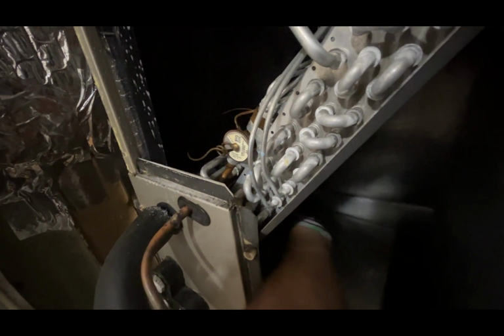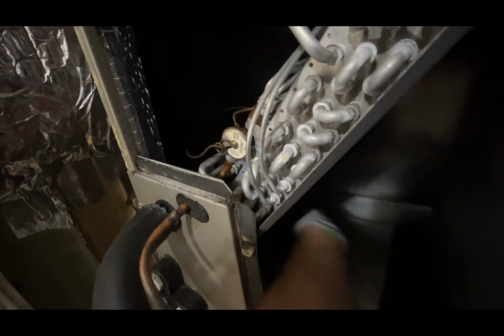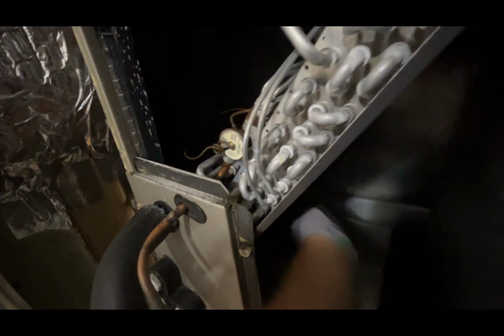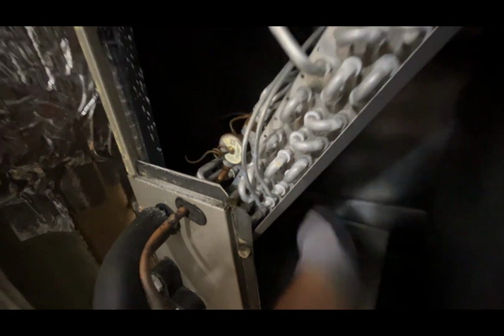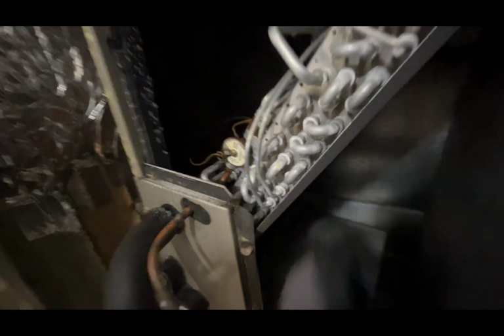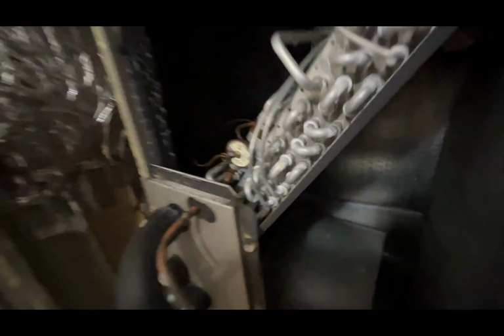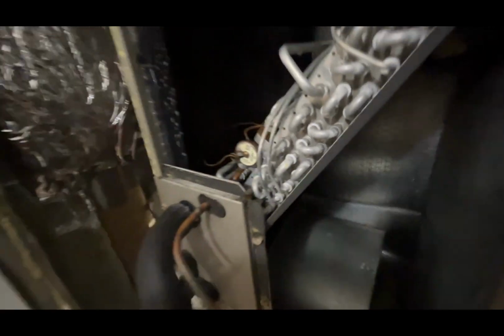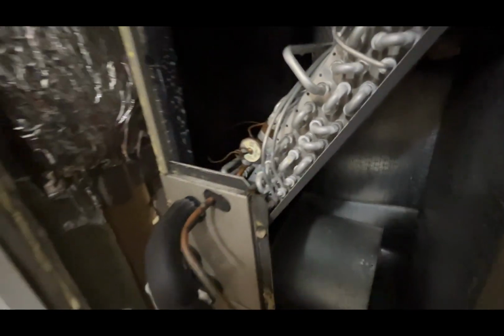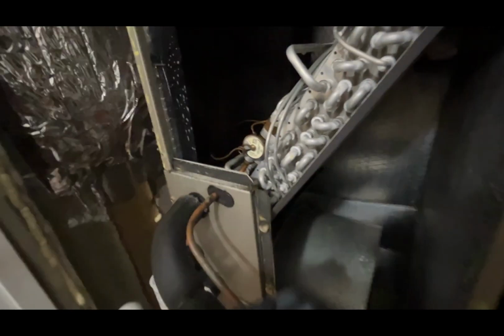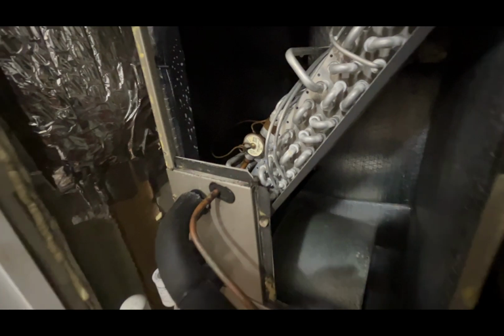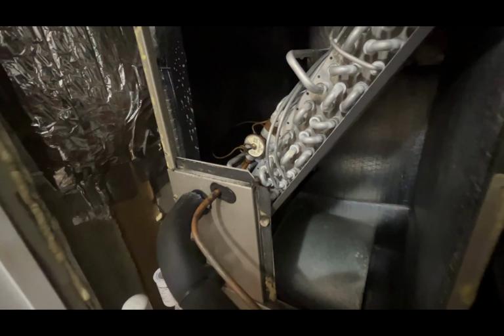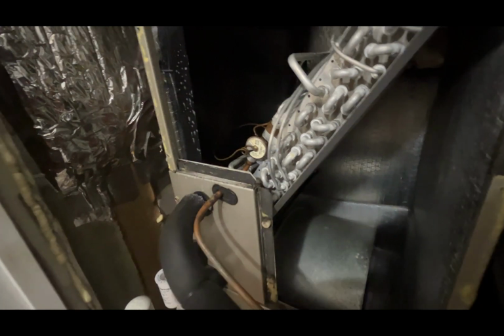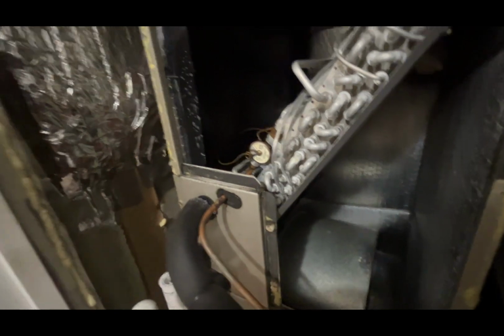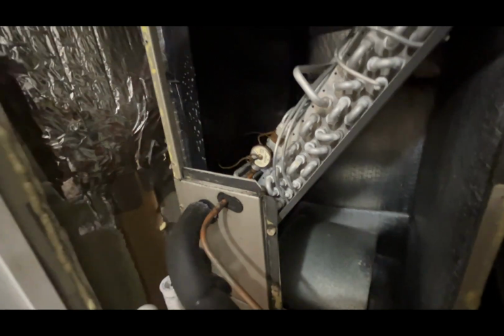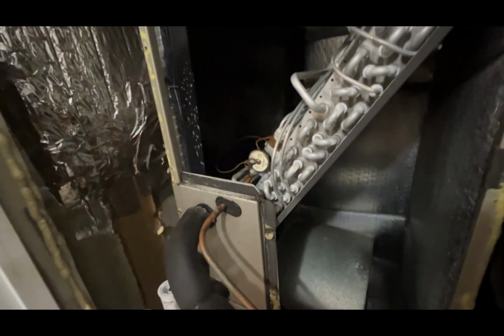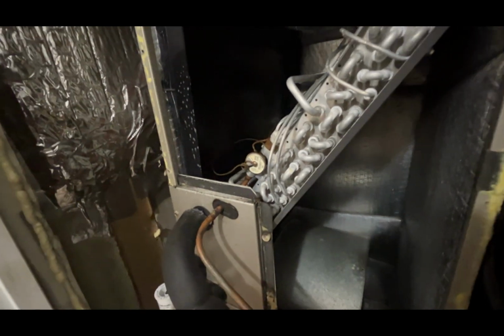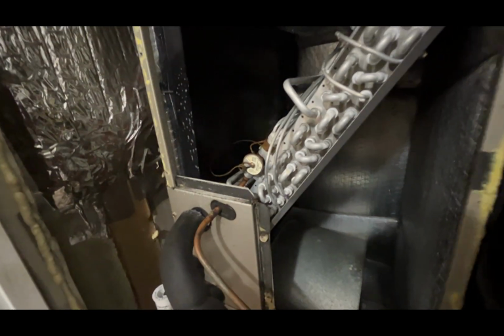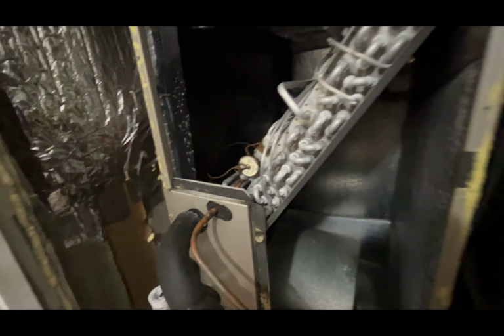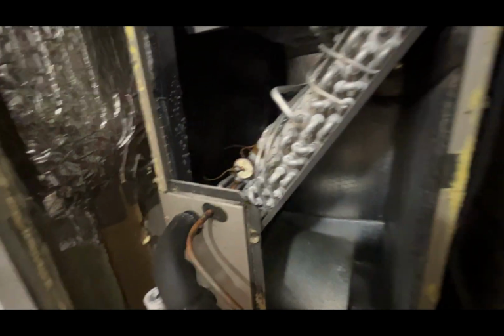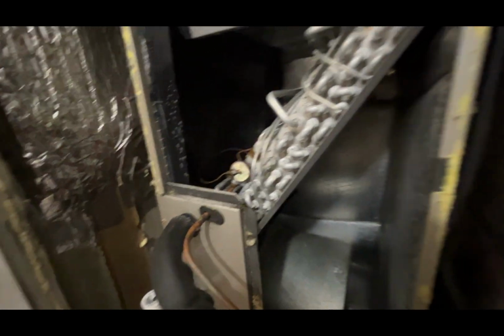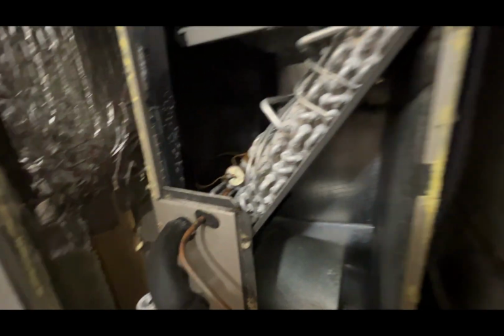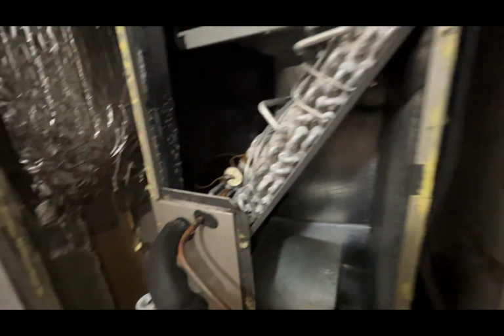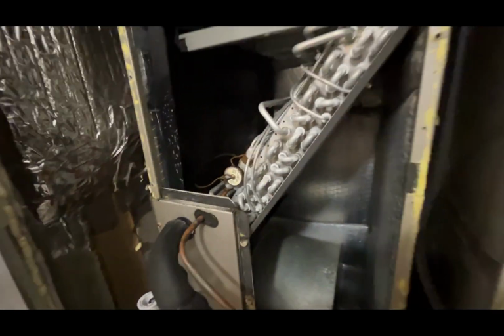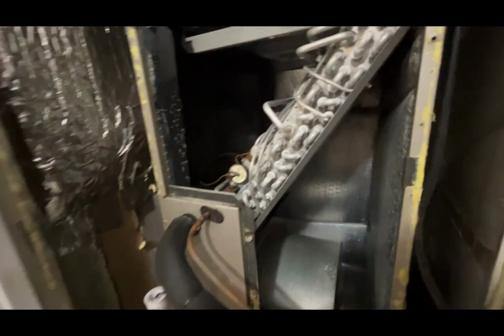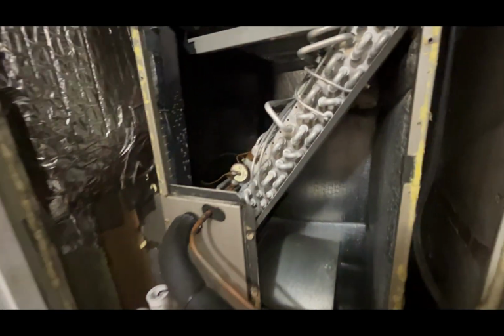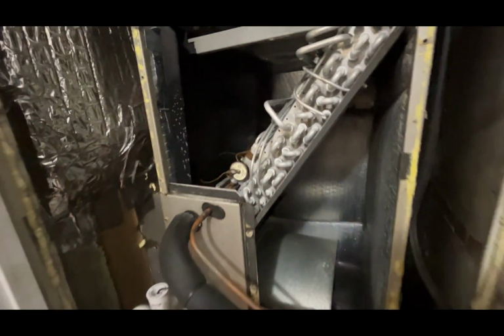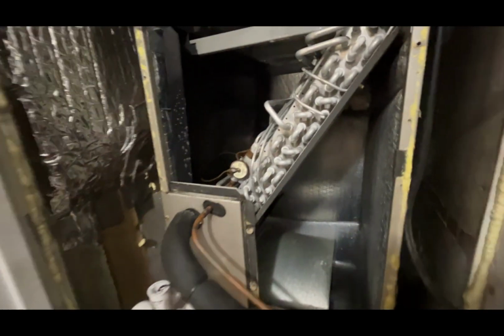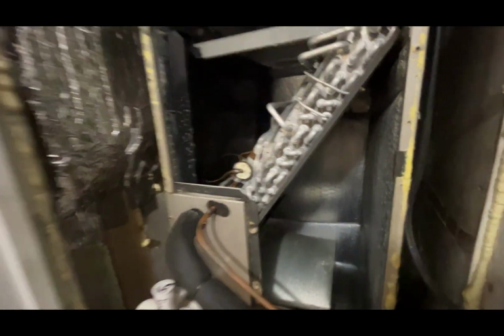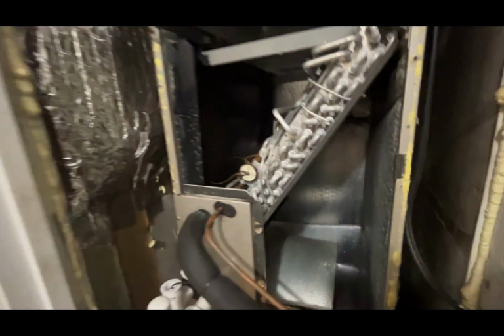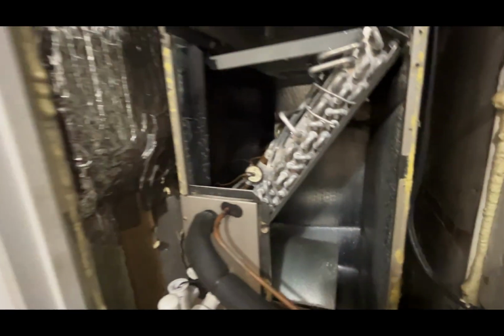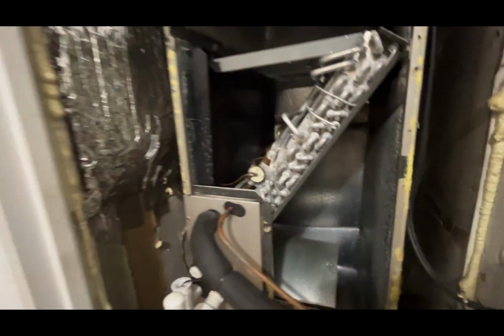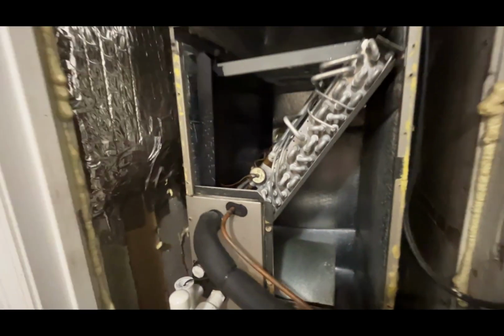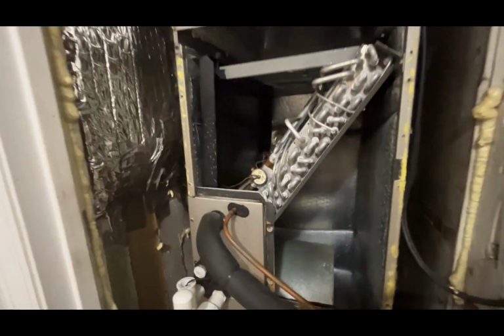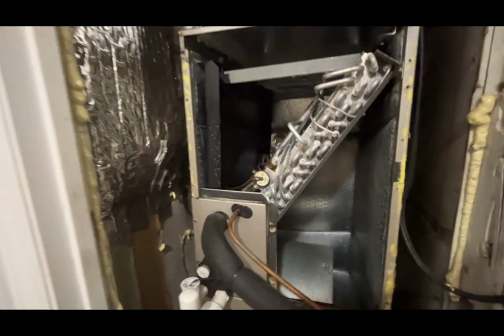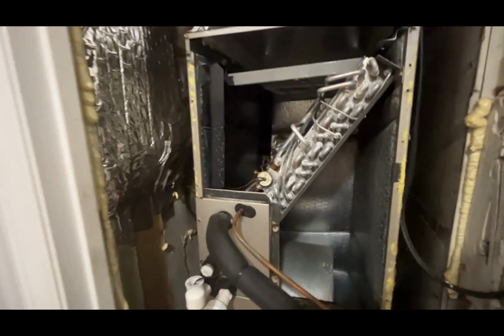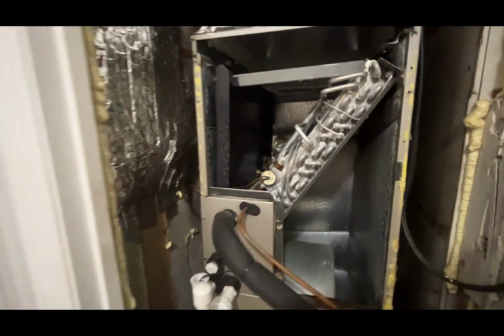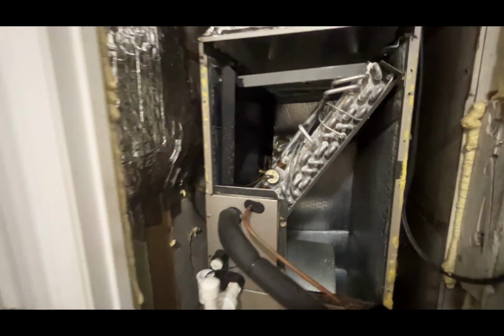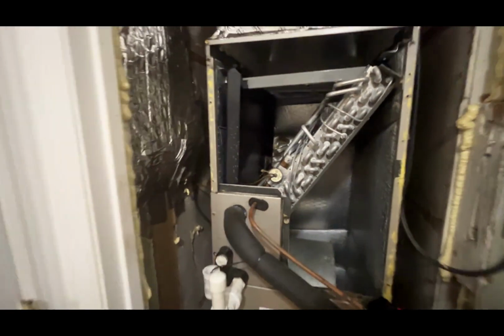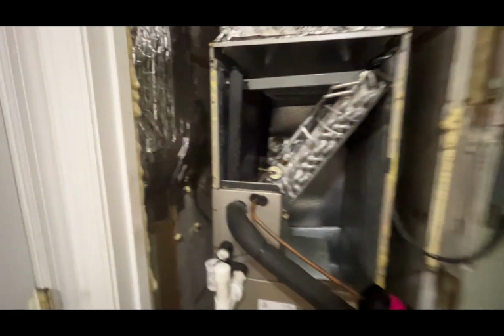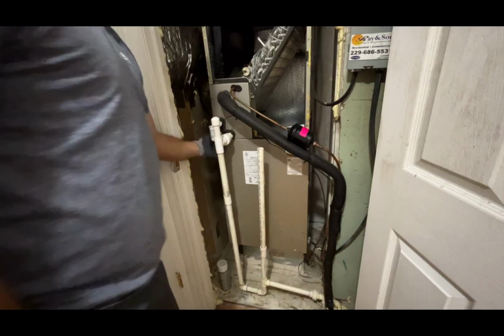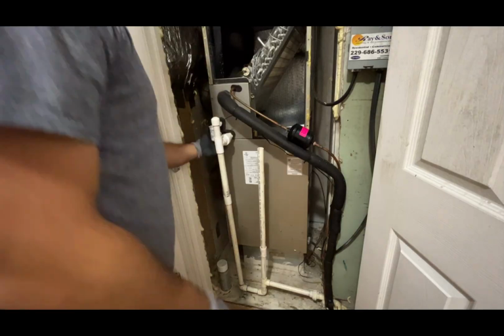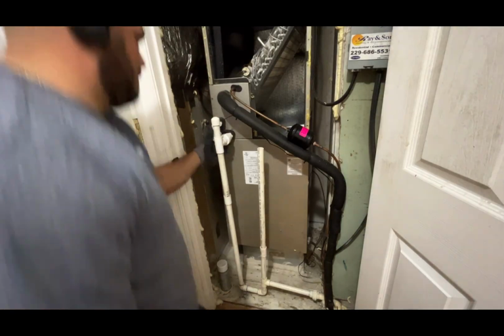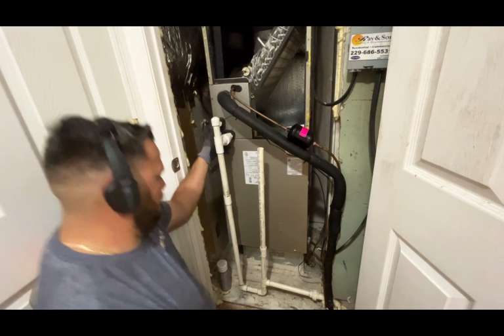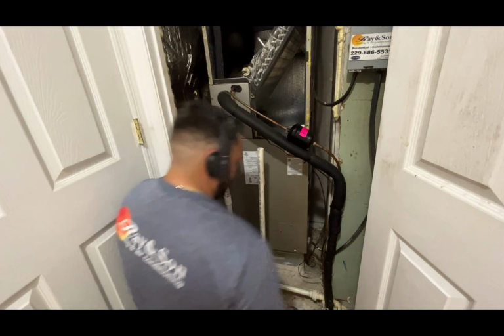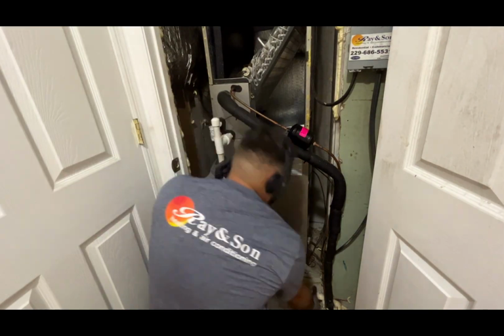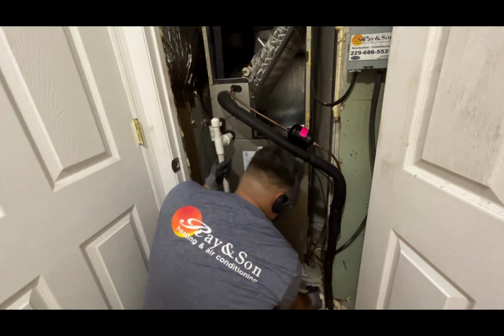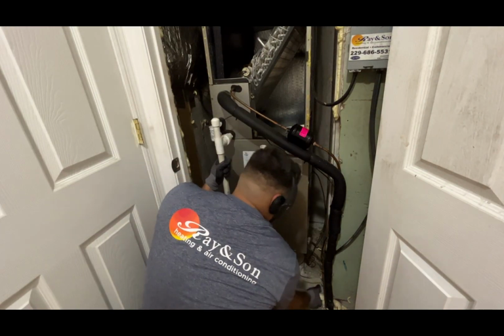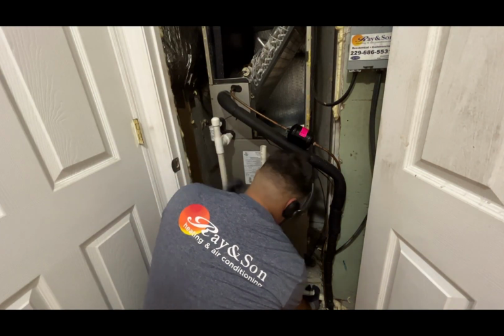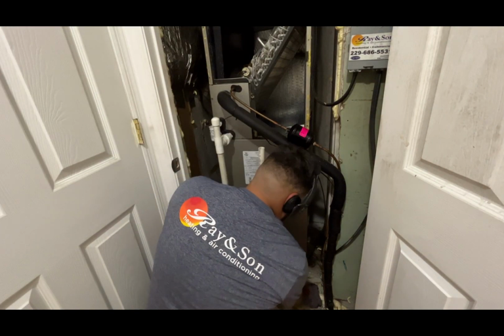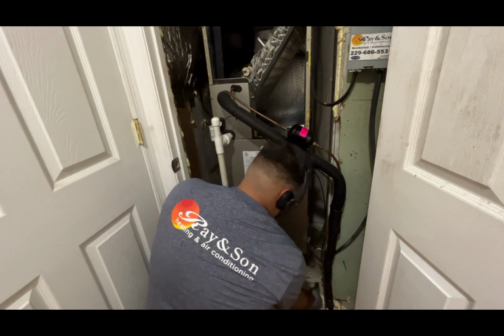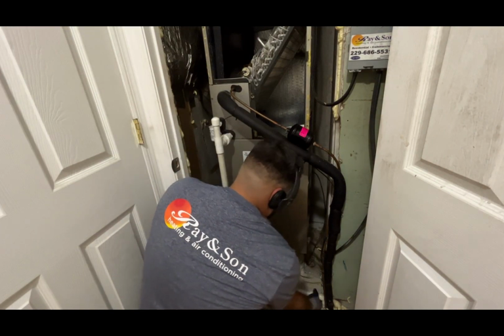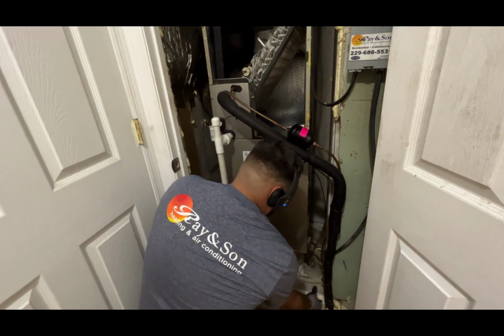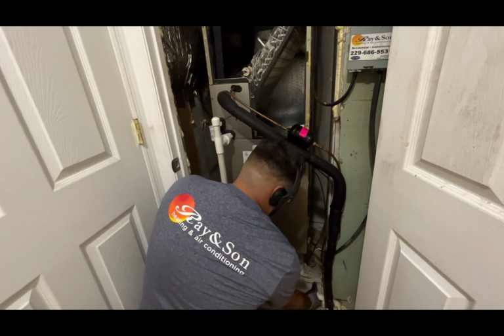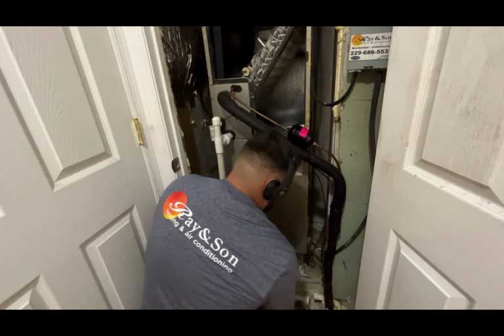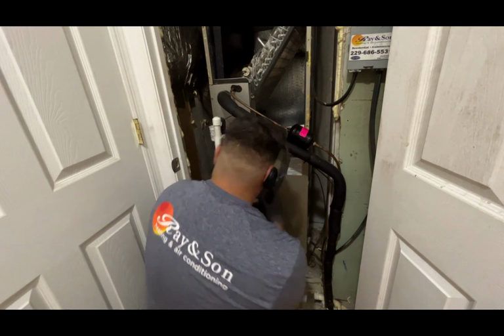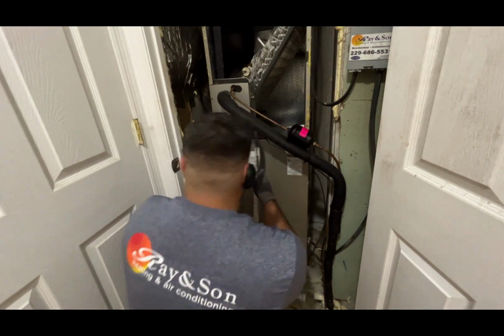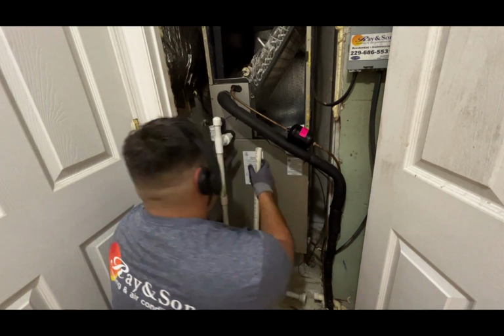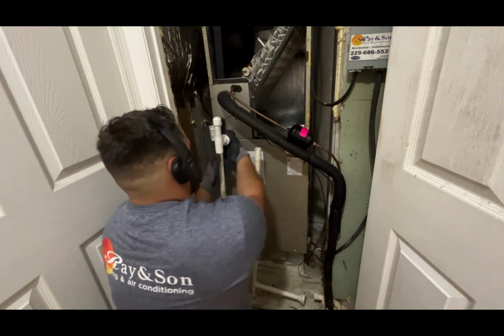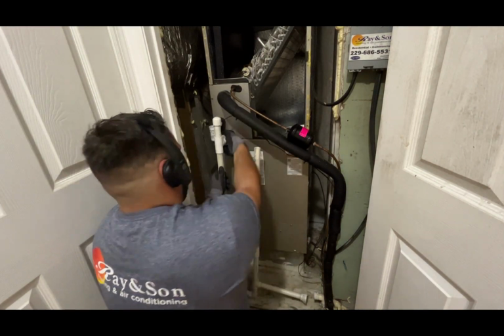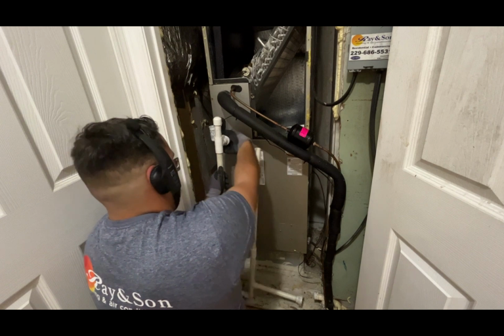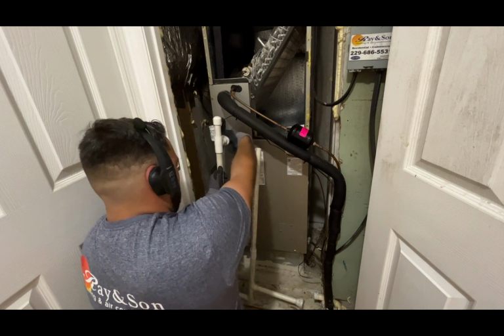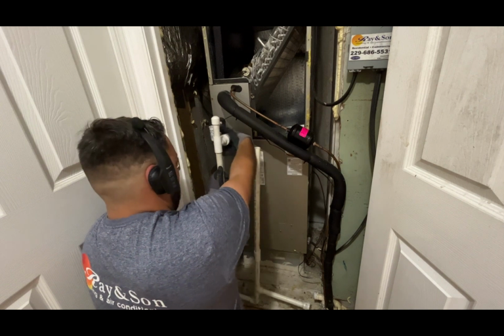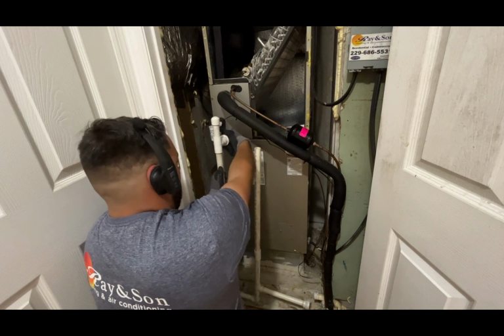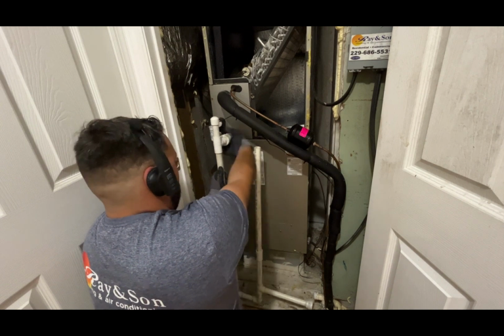If you do this type of maintenance regularly, I guarantee you that you will extend the life of your unit.